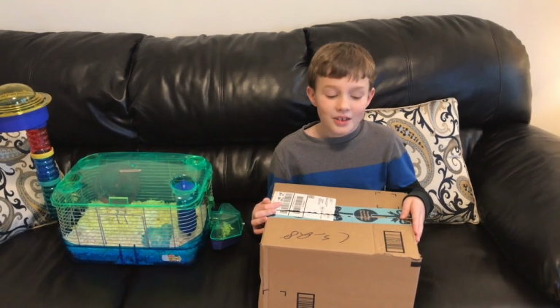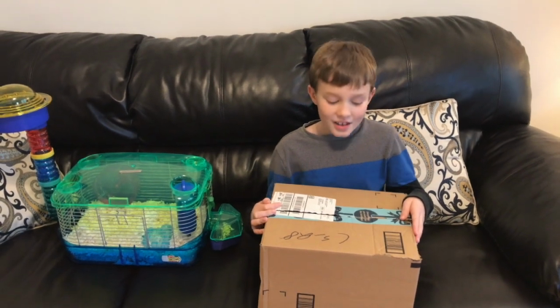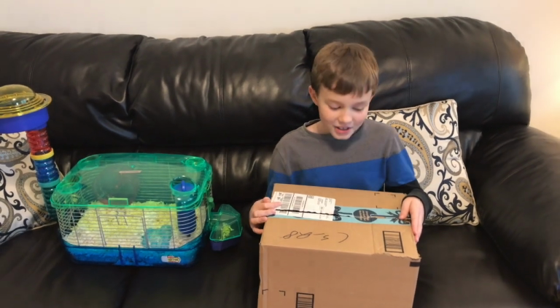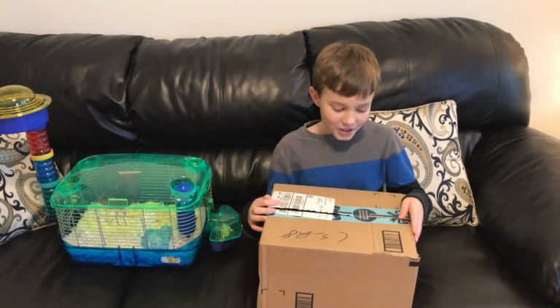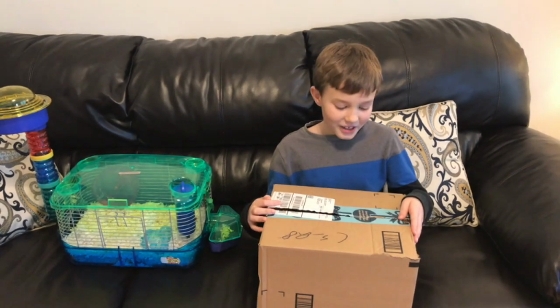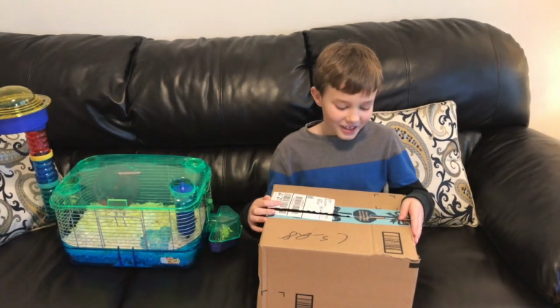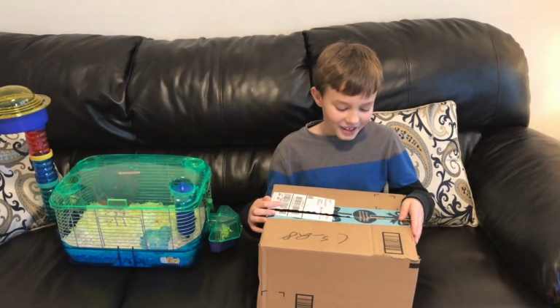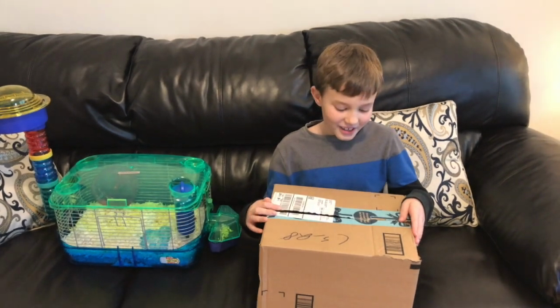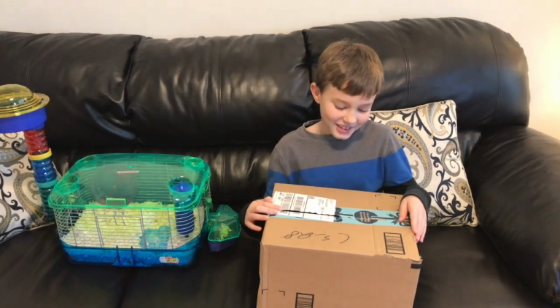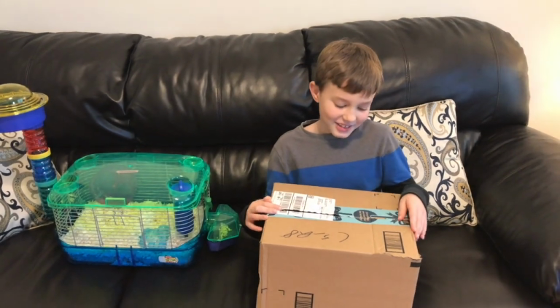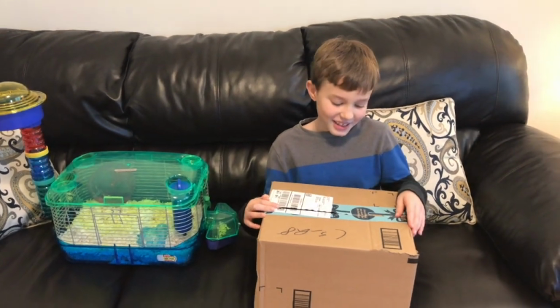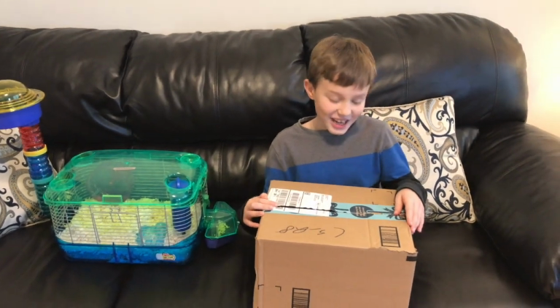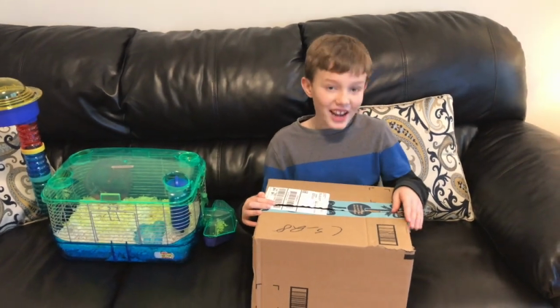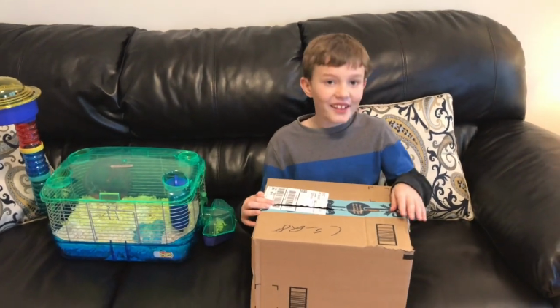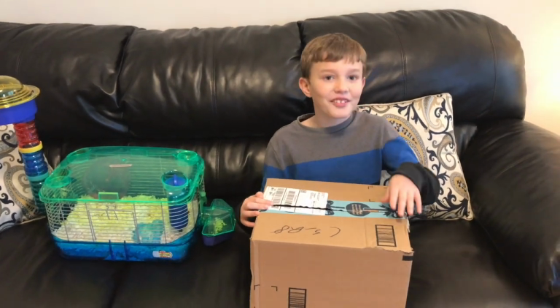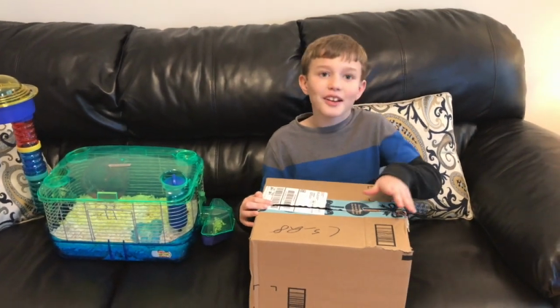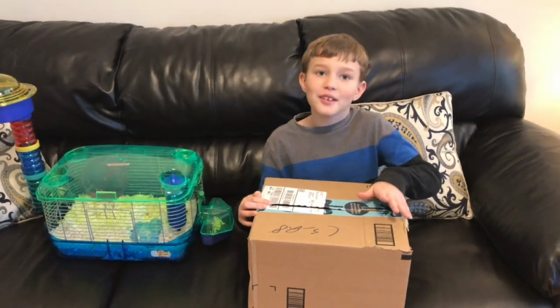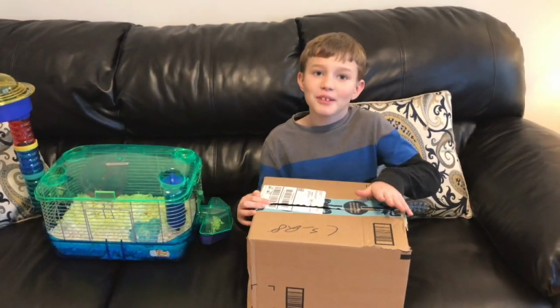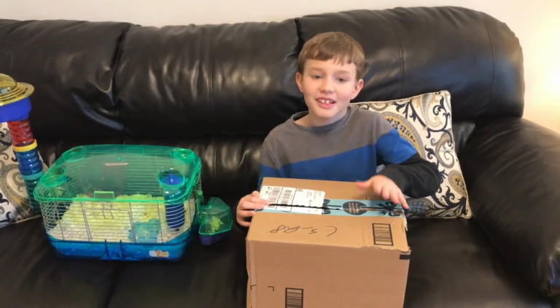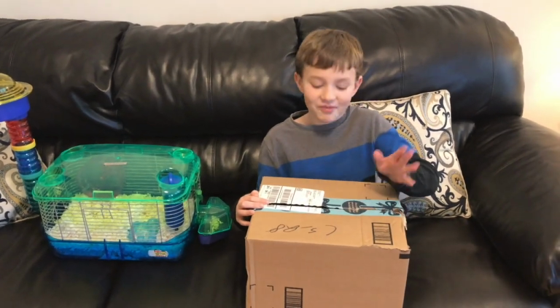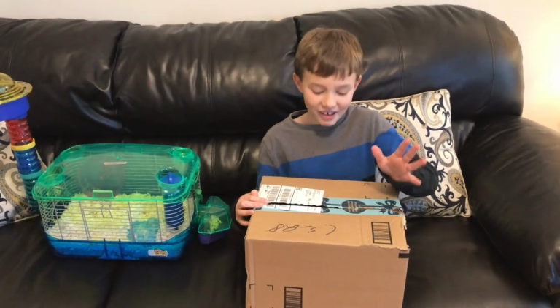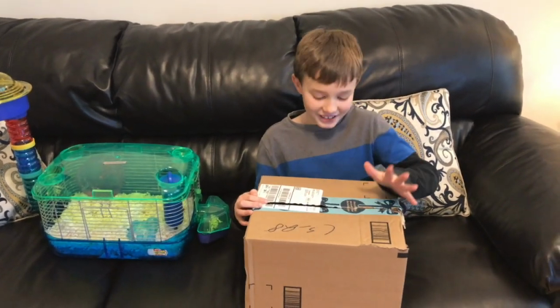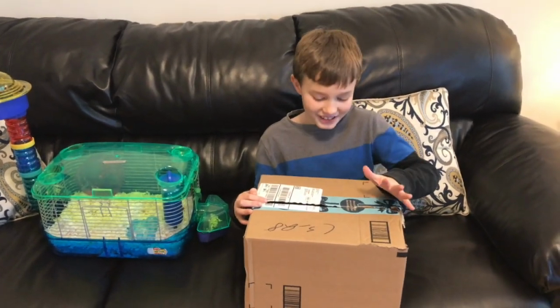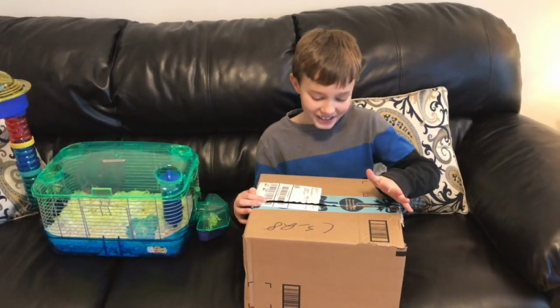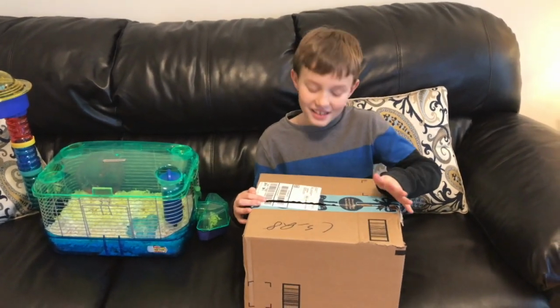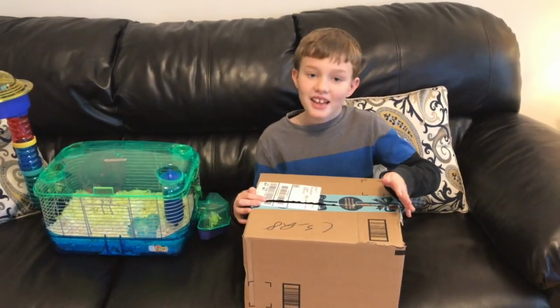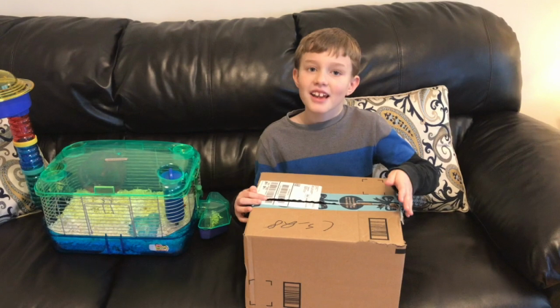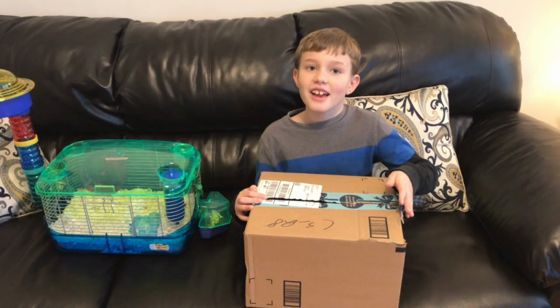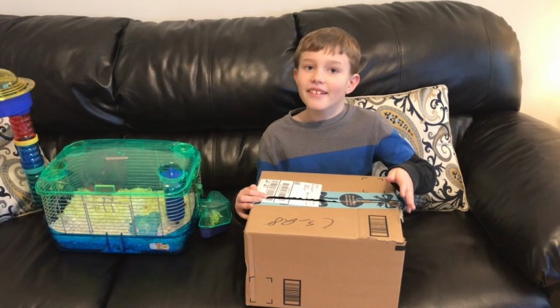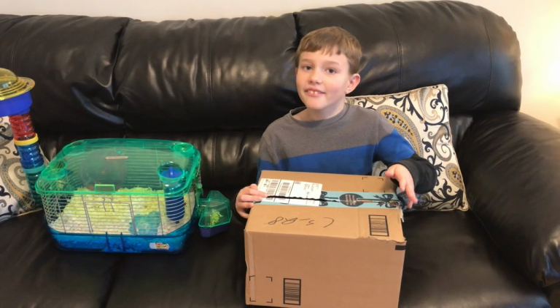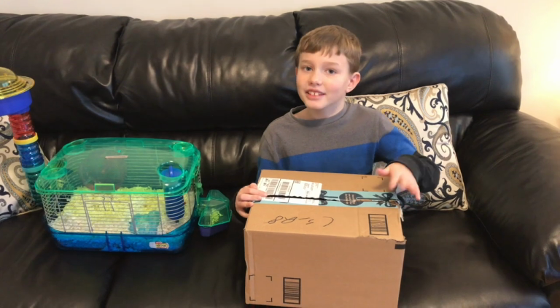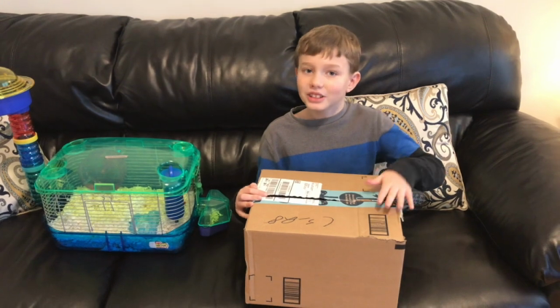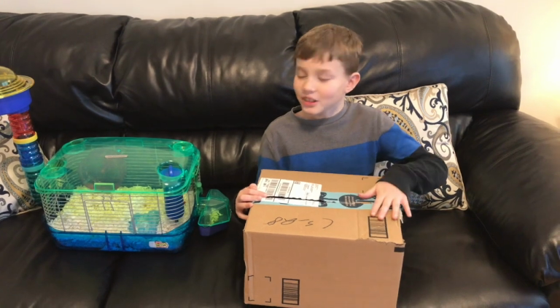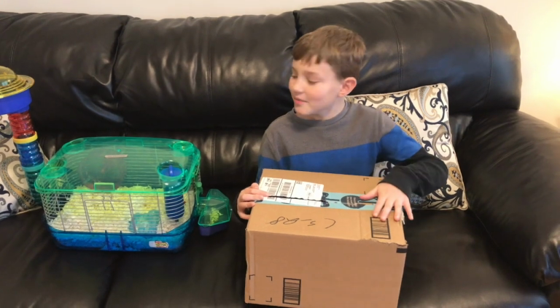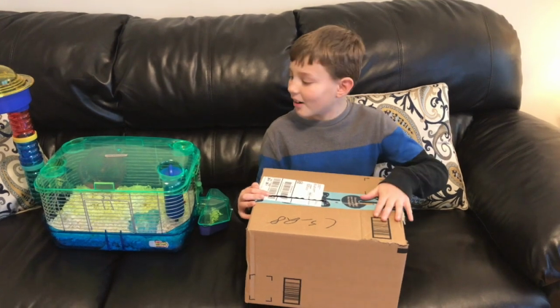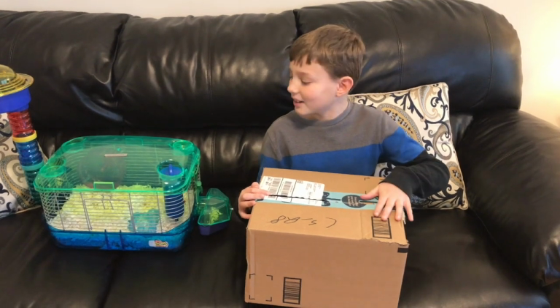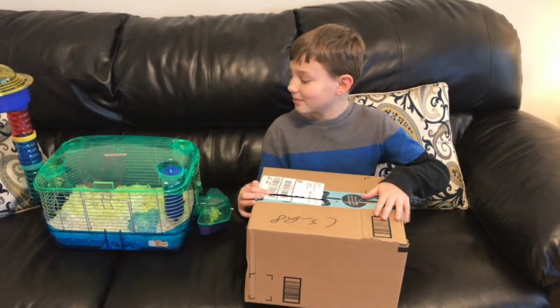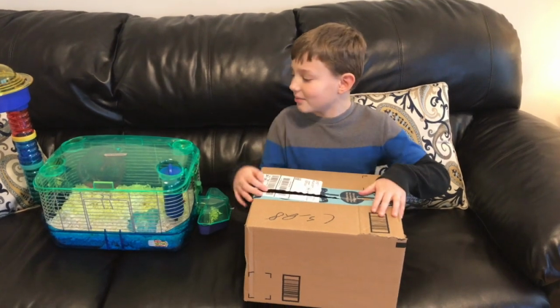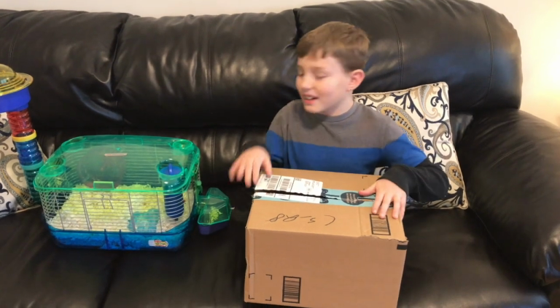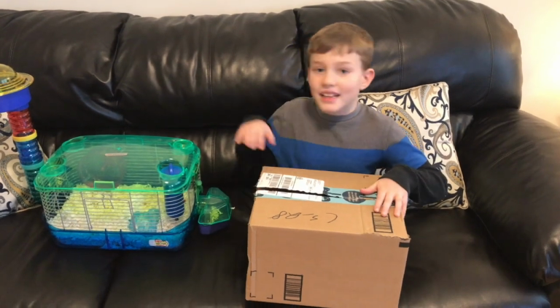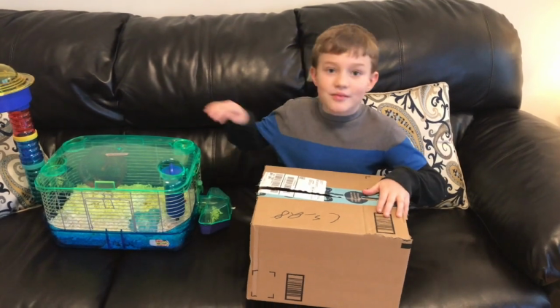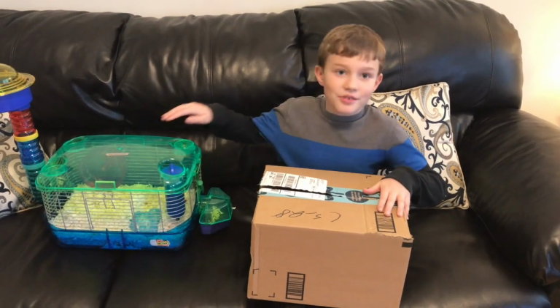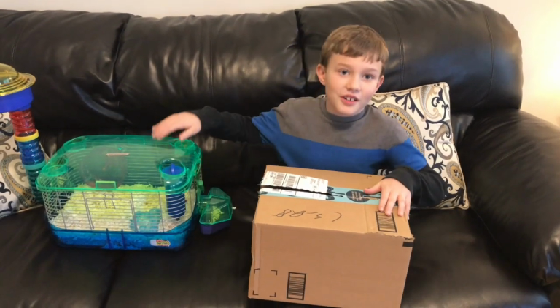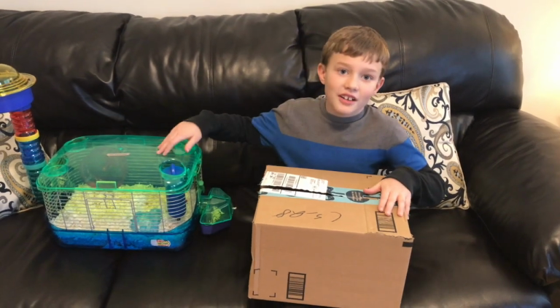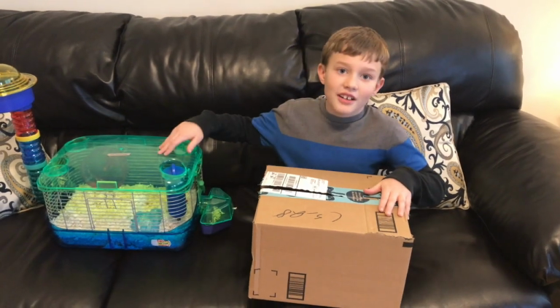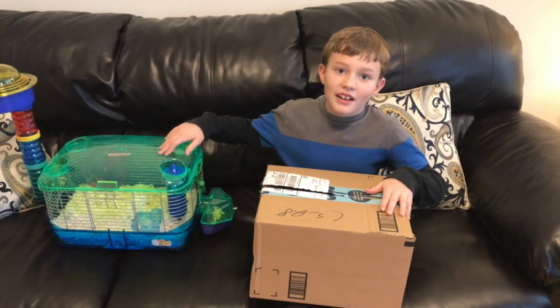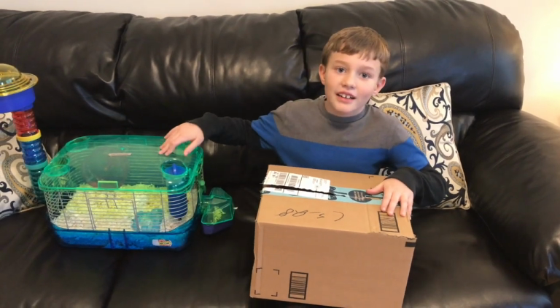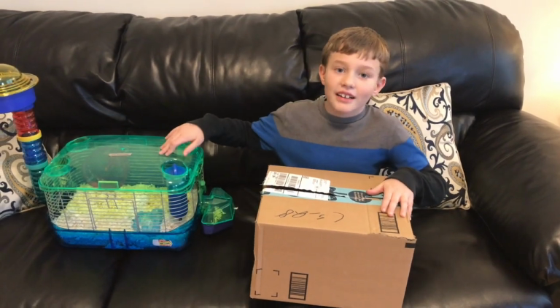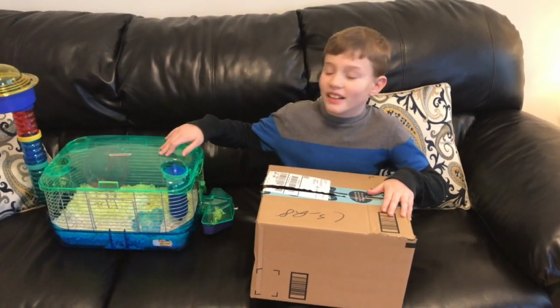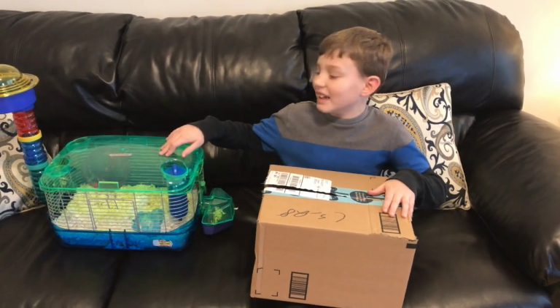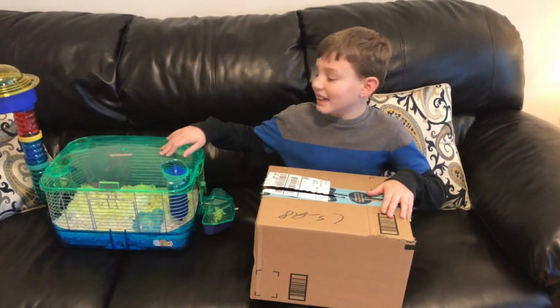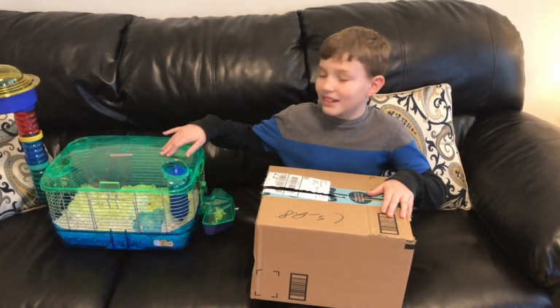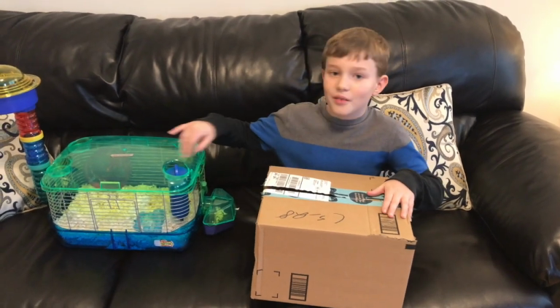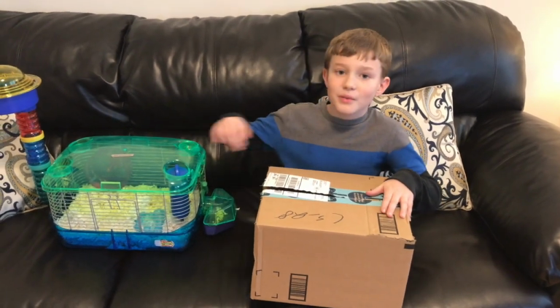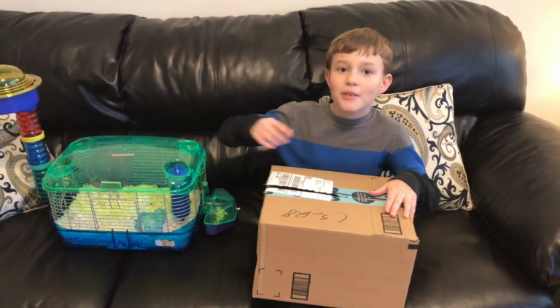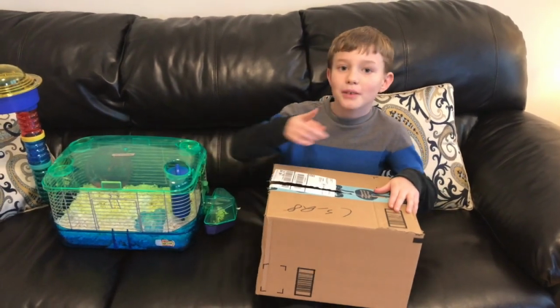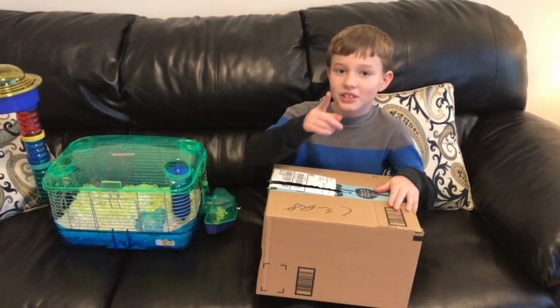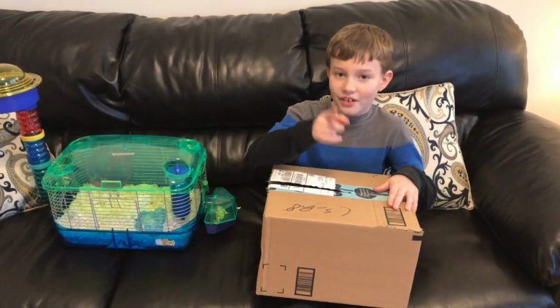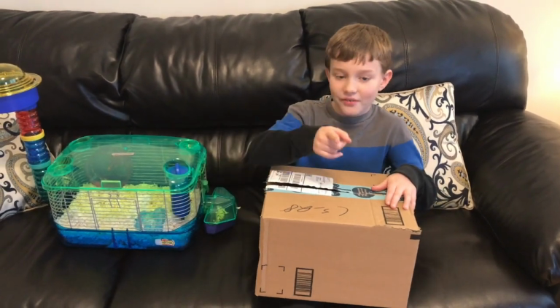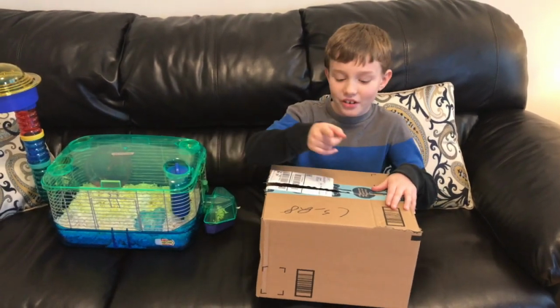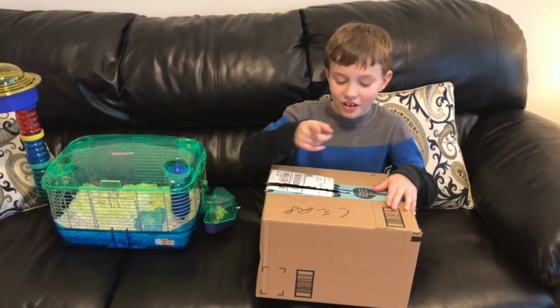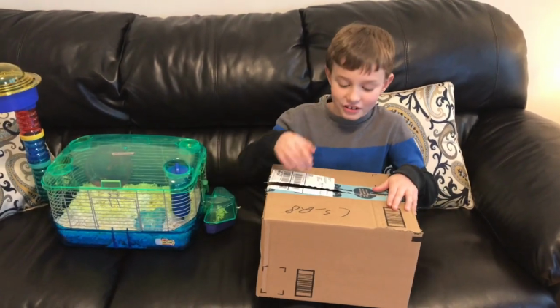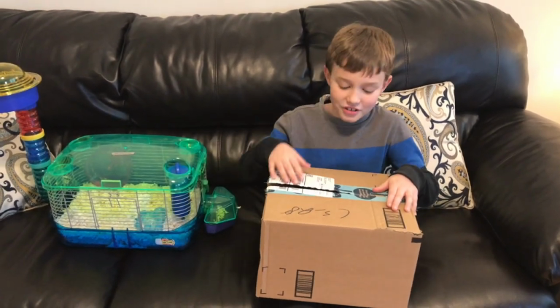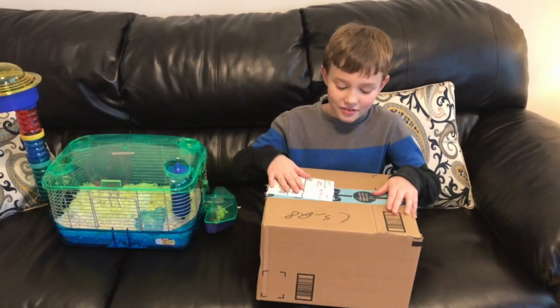So hey guys, today I'm going to be unboxing a mystery box for my hamster, and it'll be a mystery for y'all too.